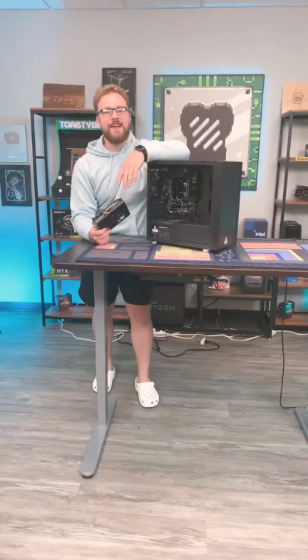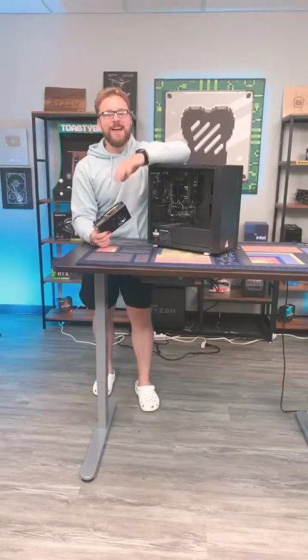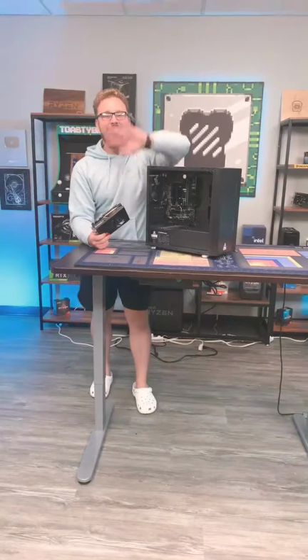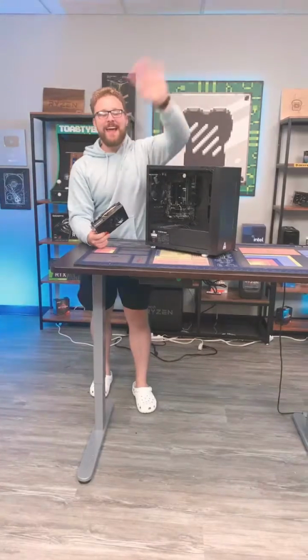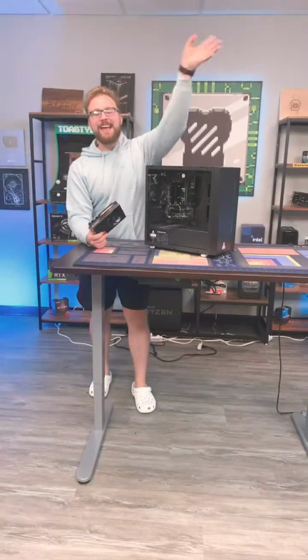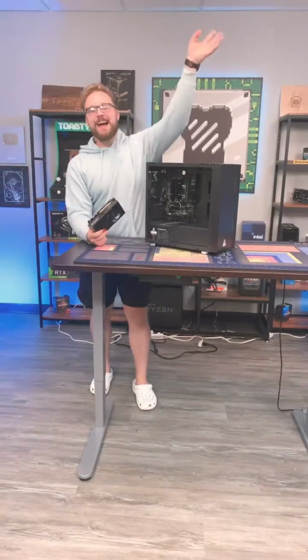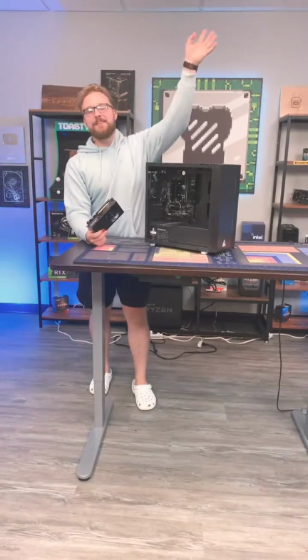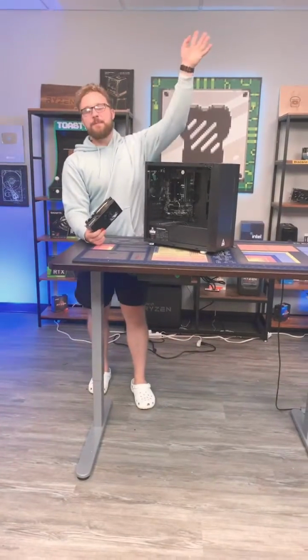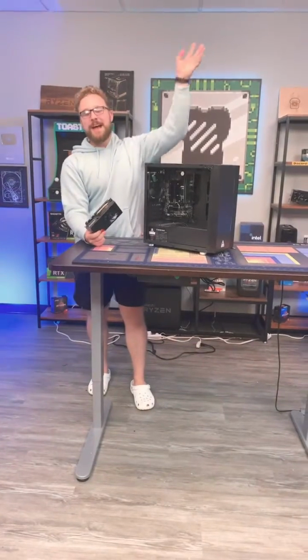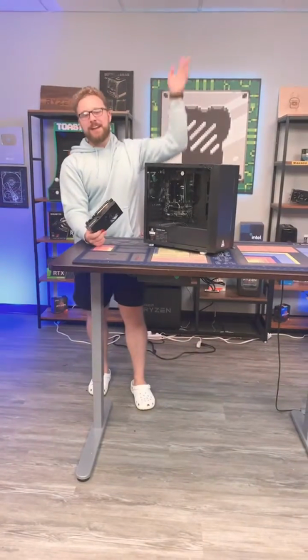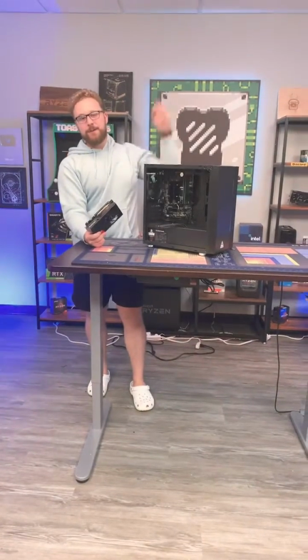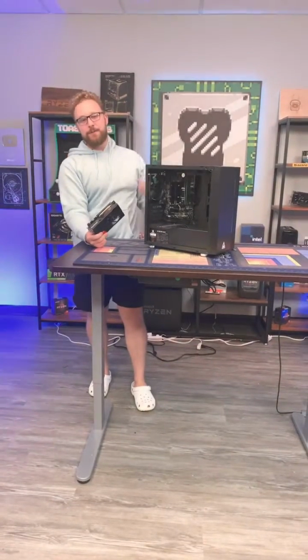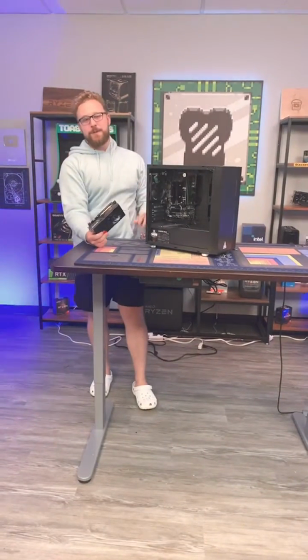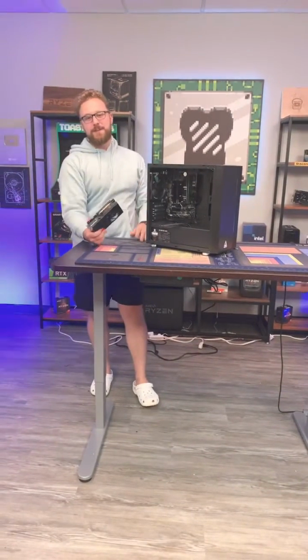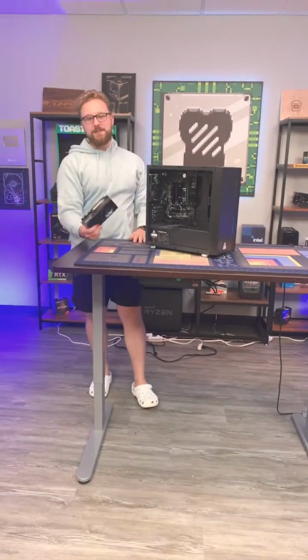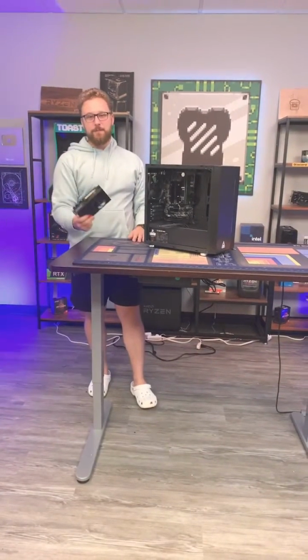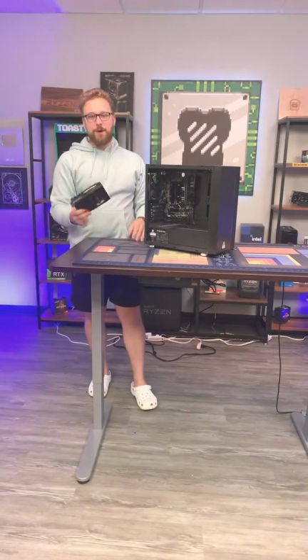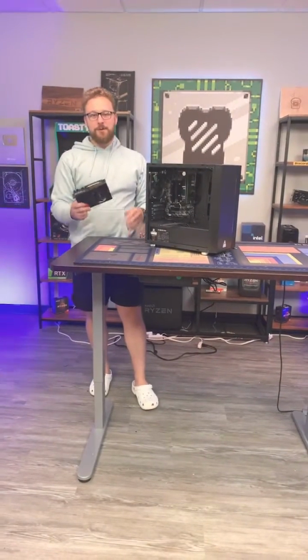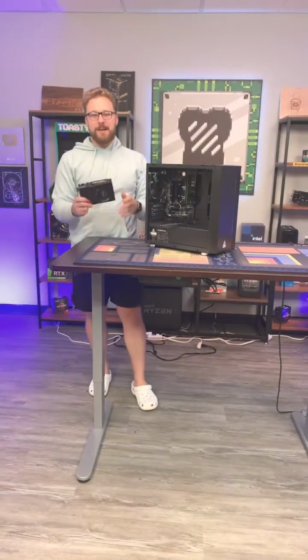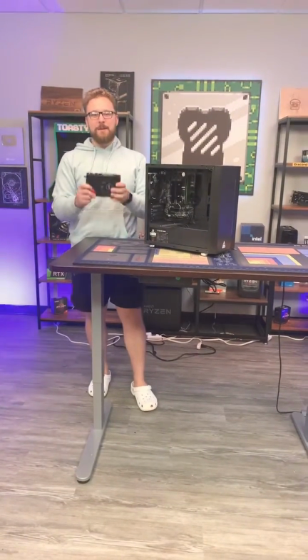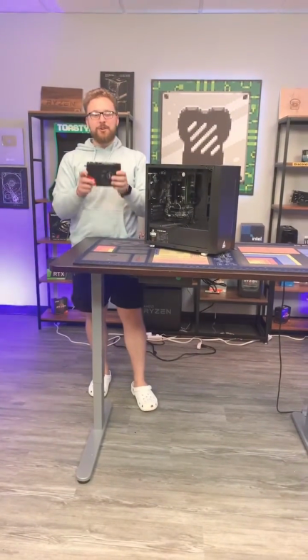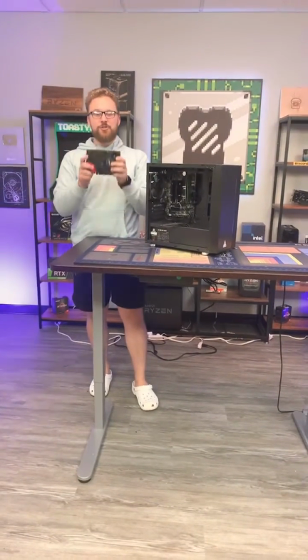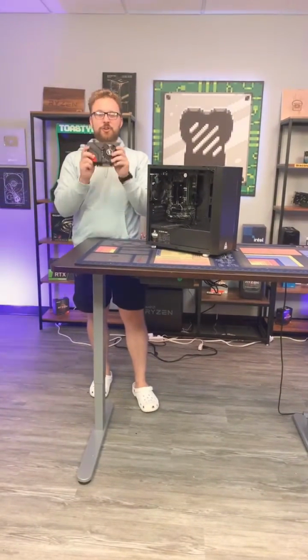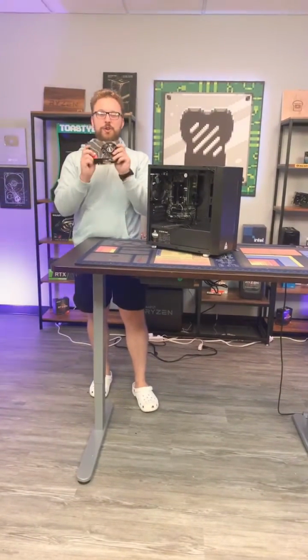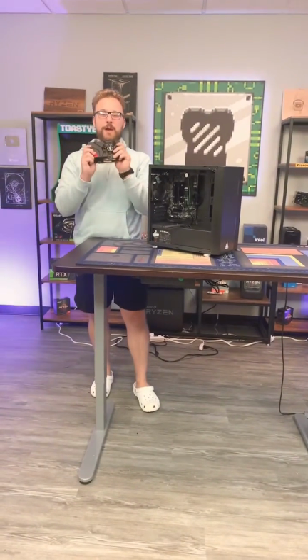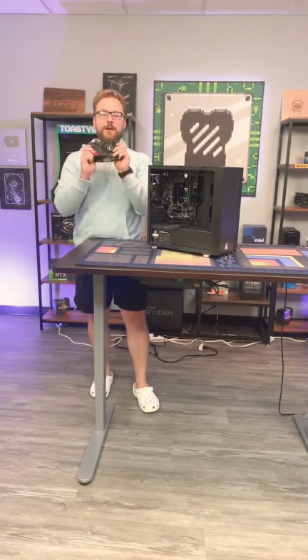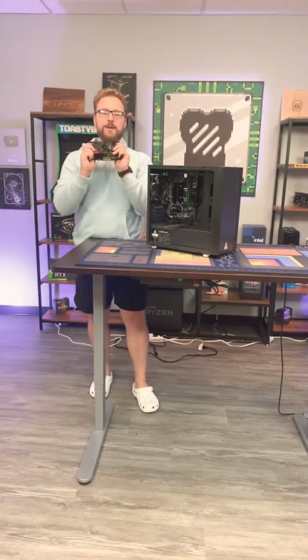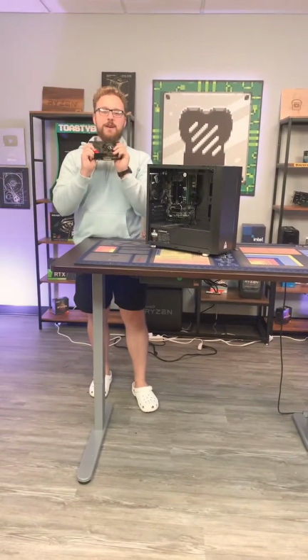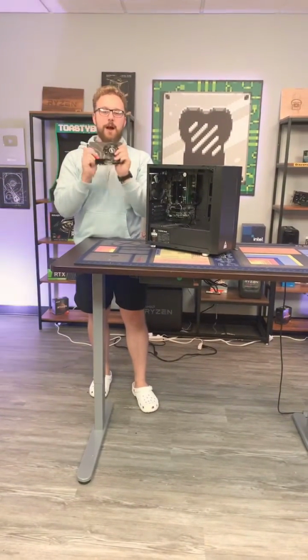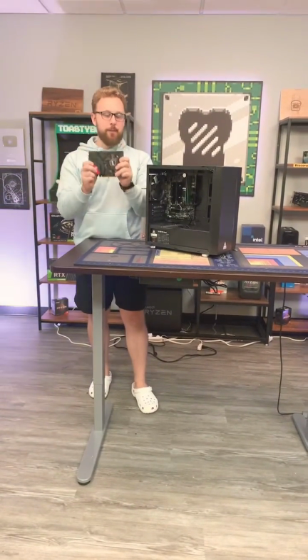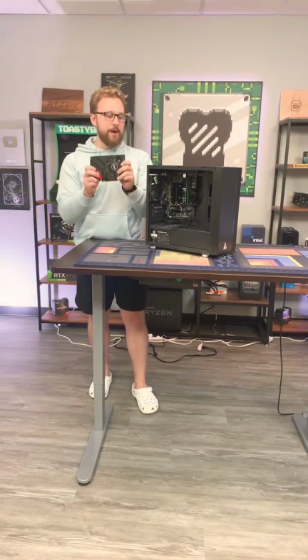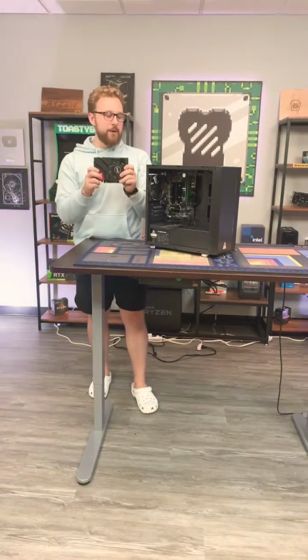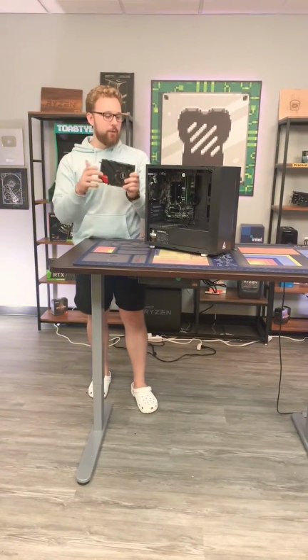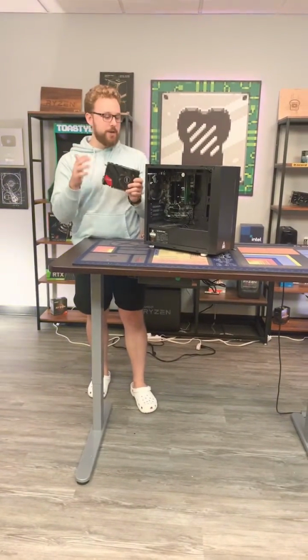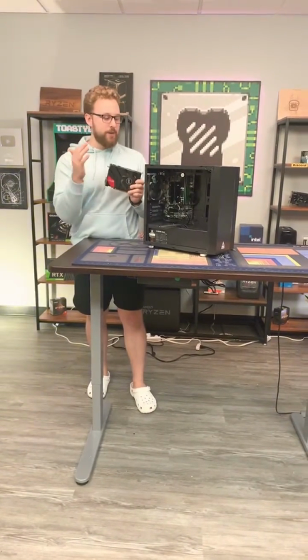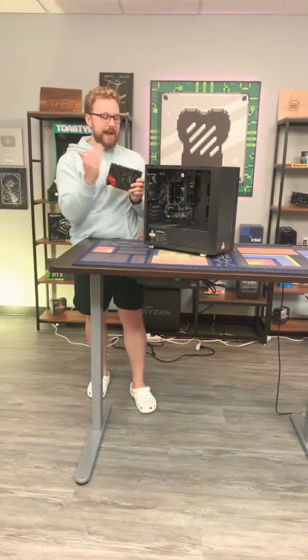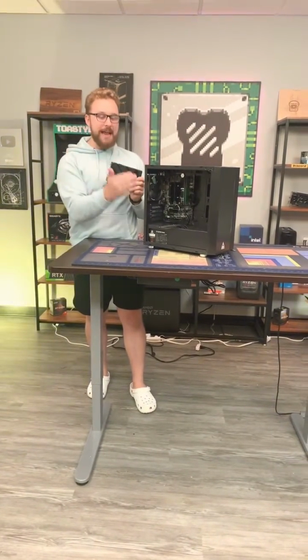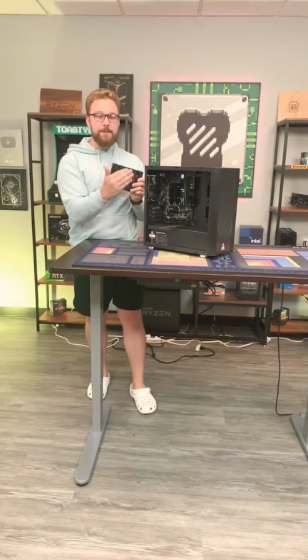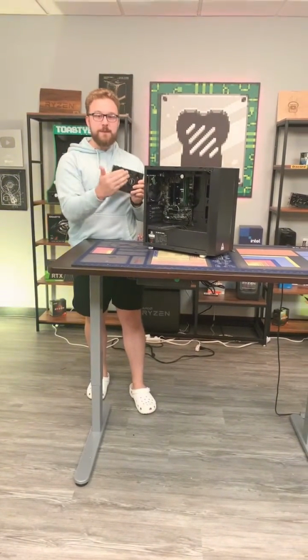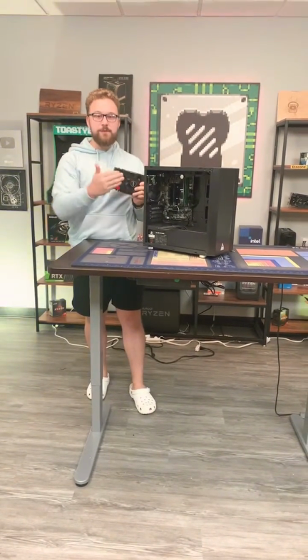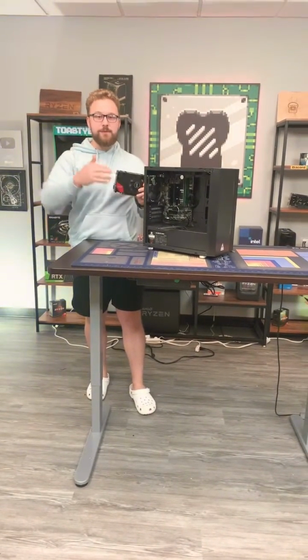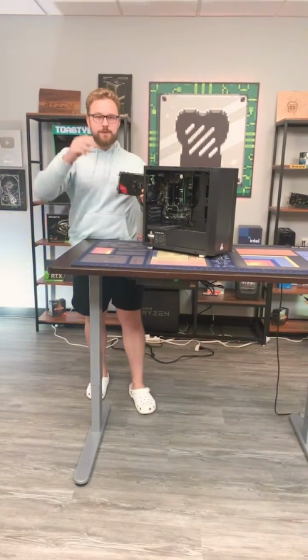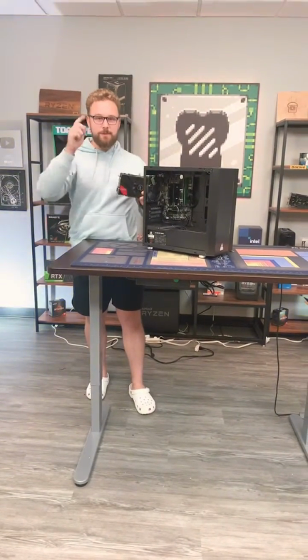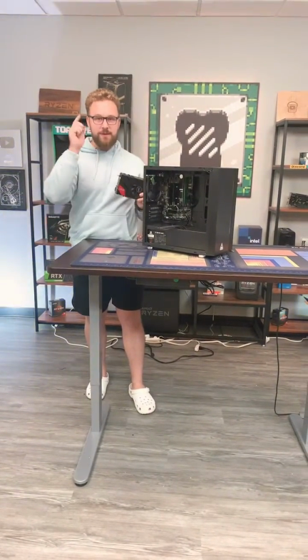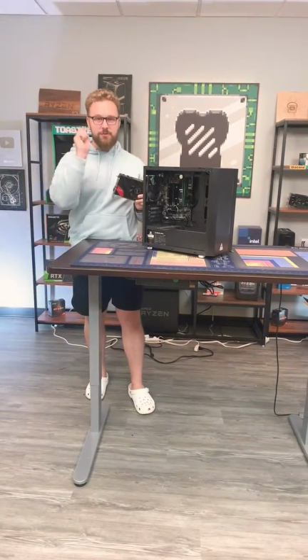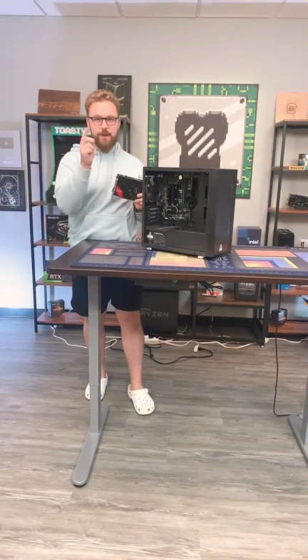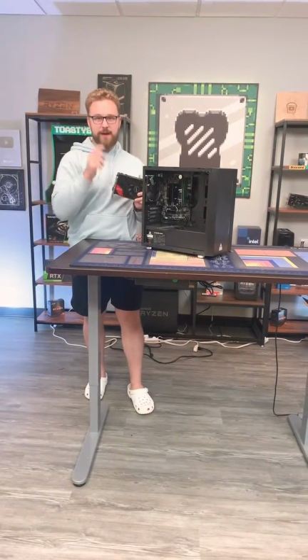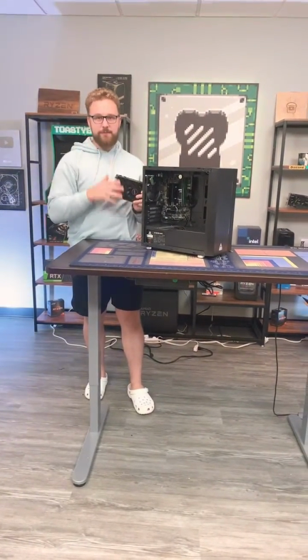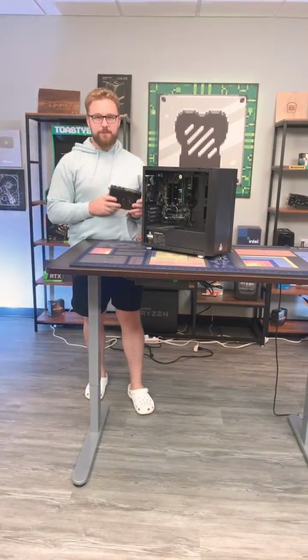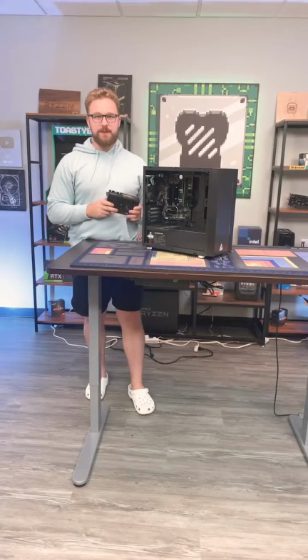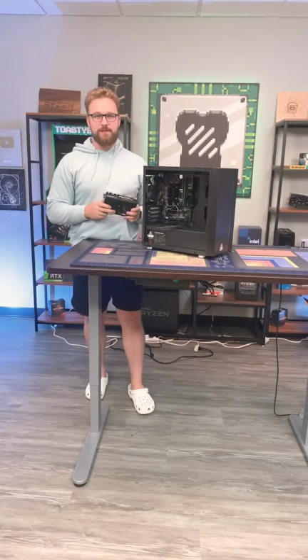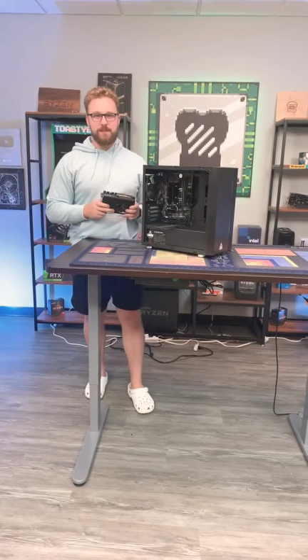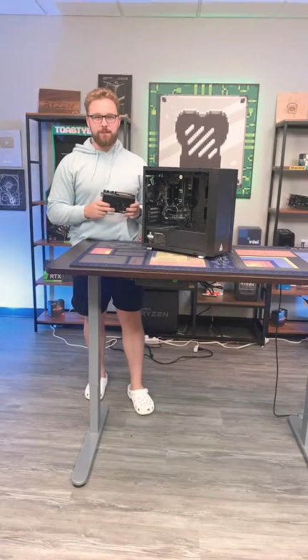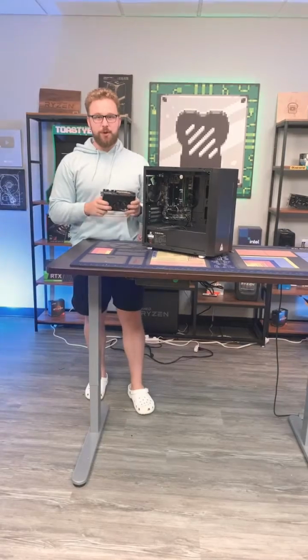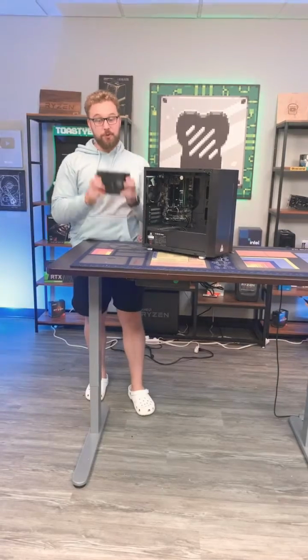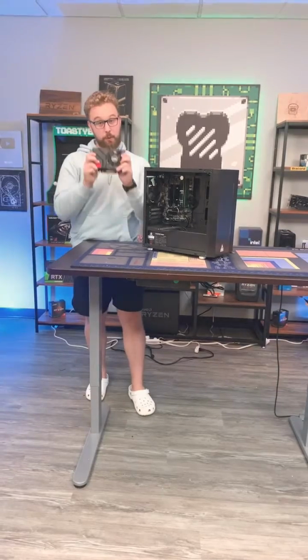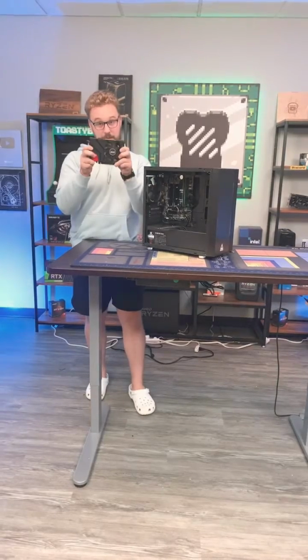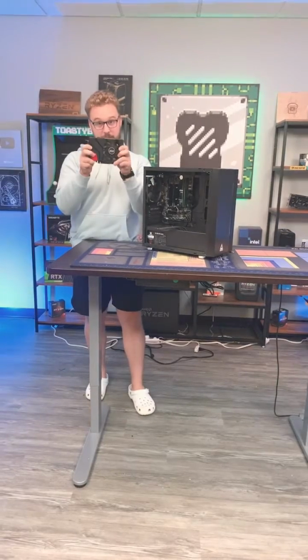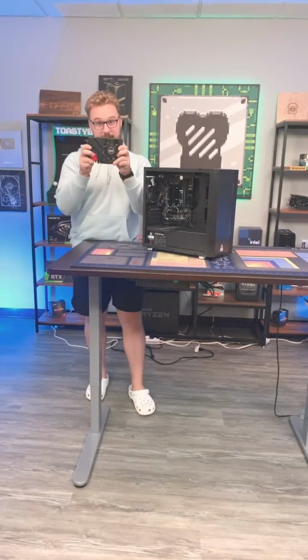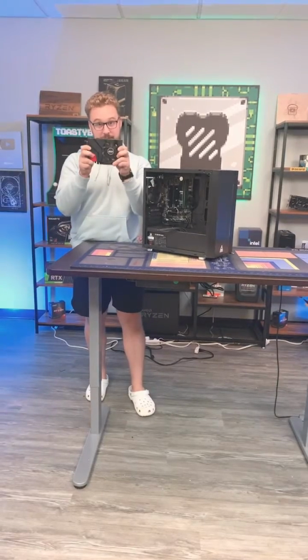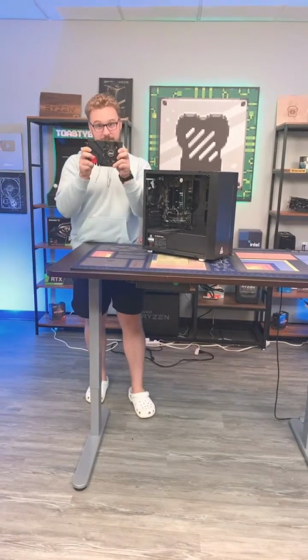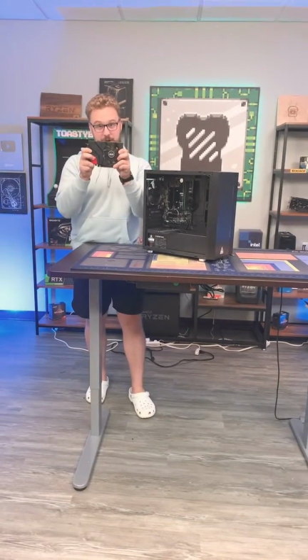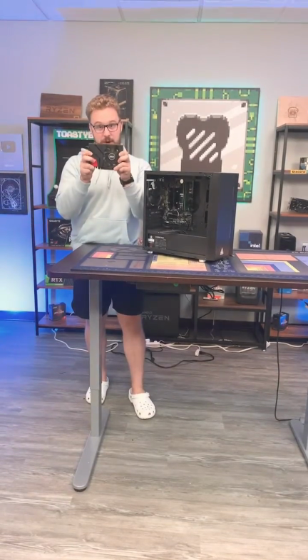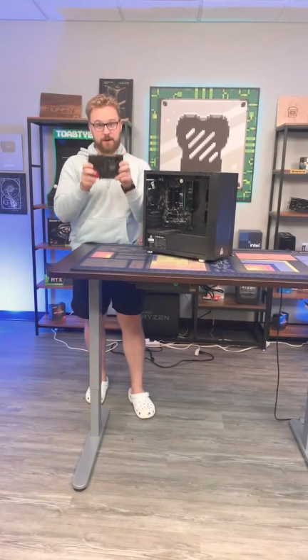Hey guys, Matt here from PC Bros. I'm here to show you how you can upgrade one of your APU systems that you bought from PC Bros with a graphics card.